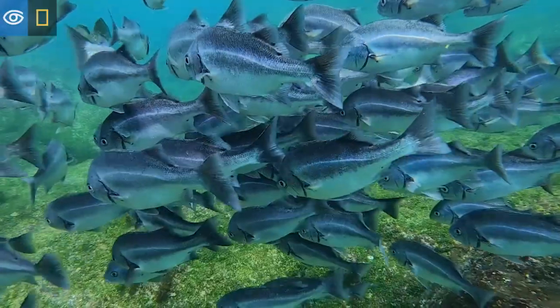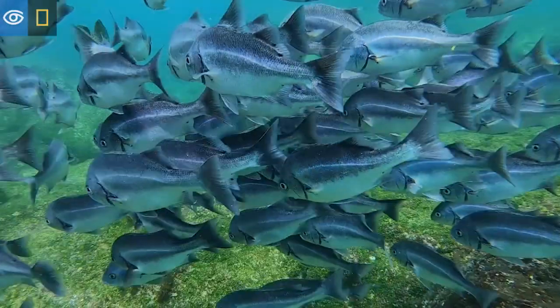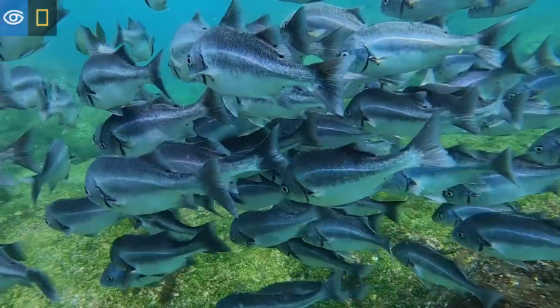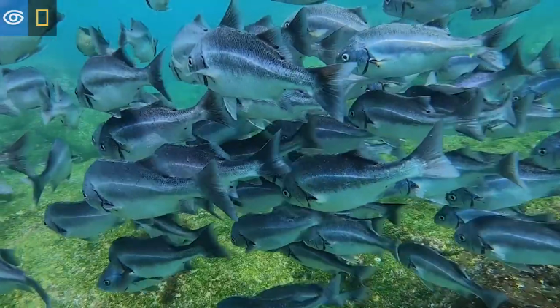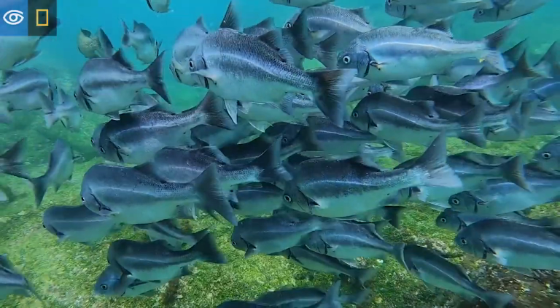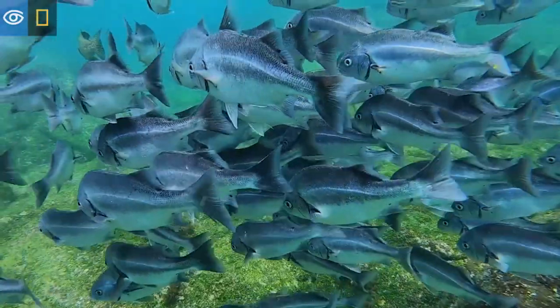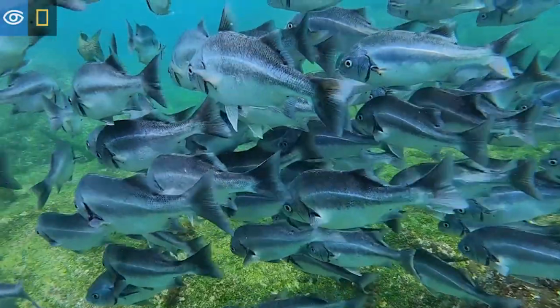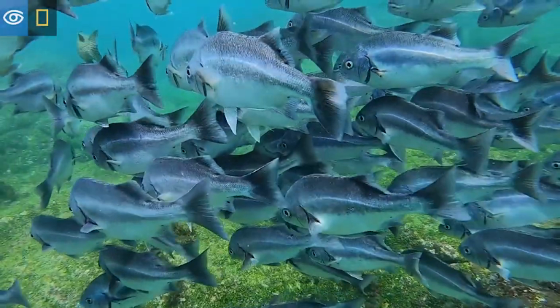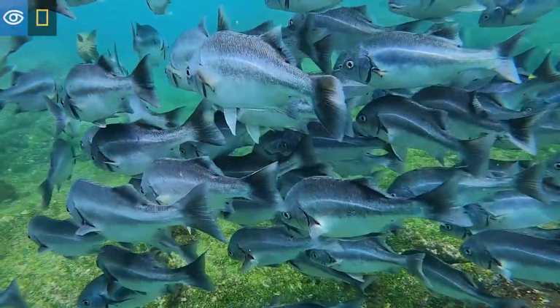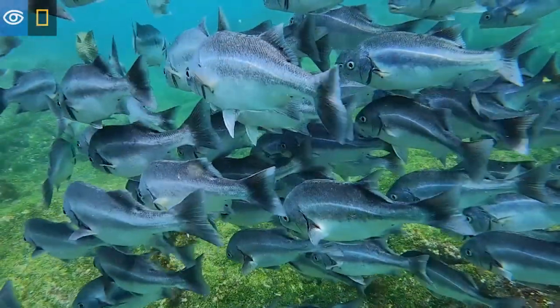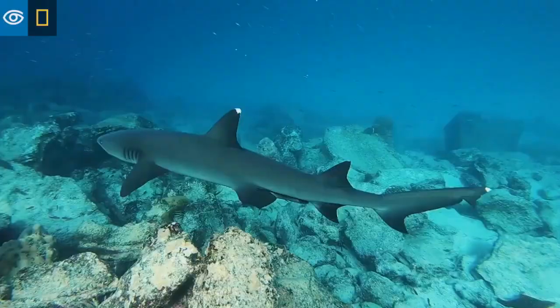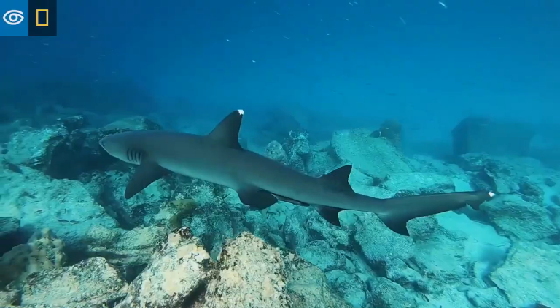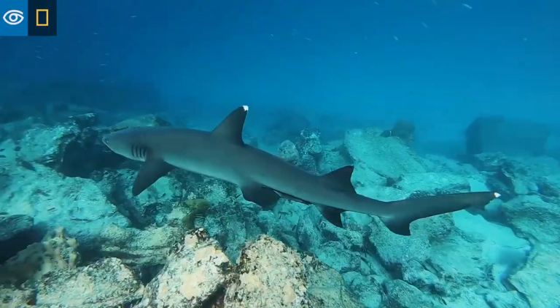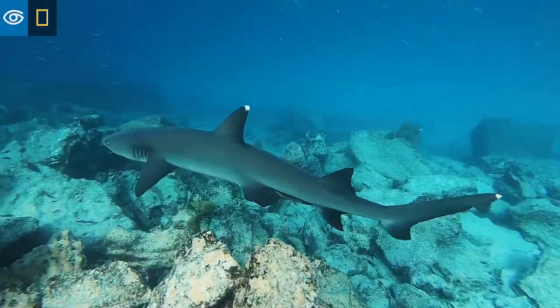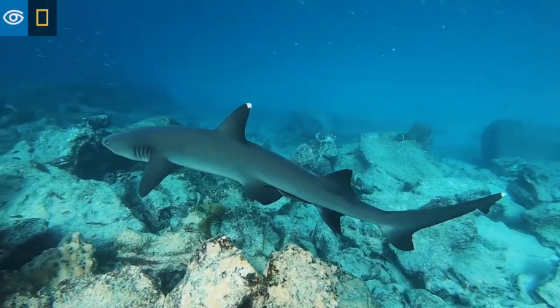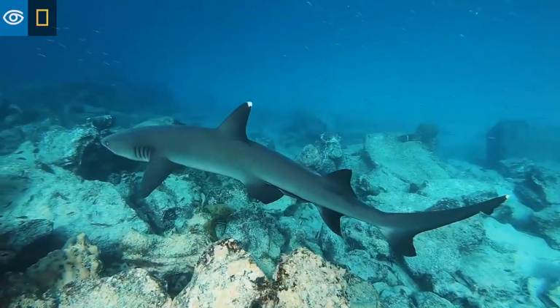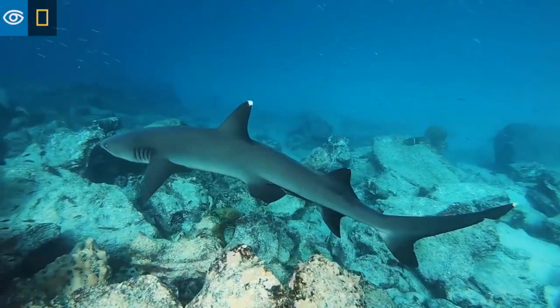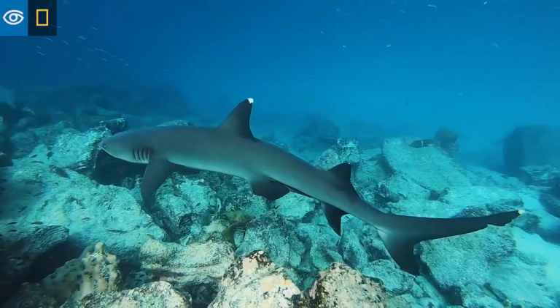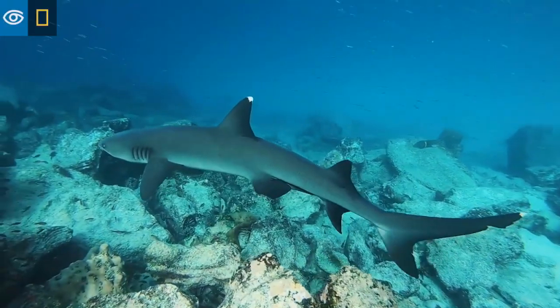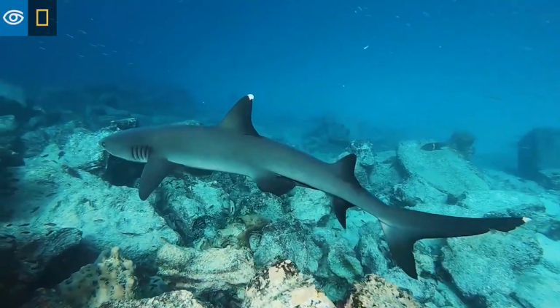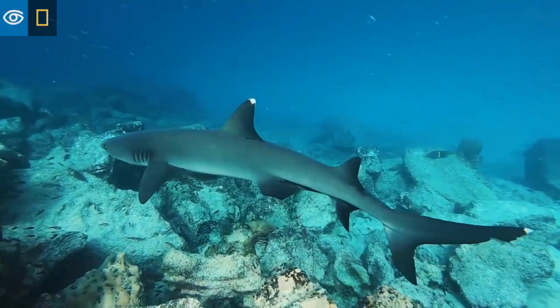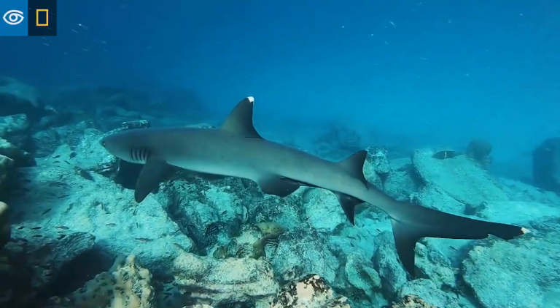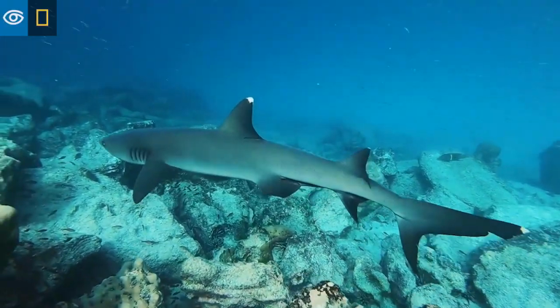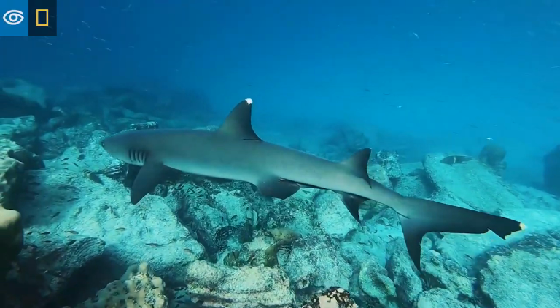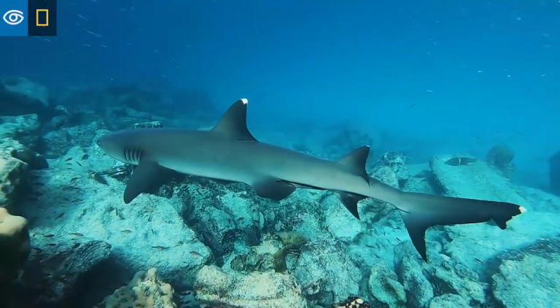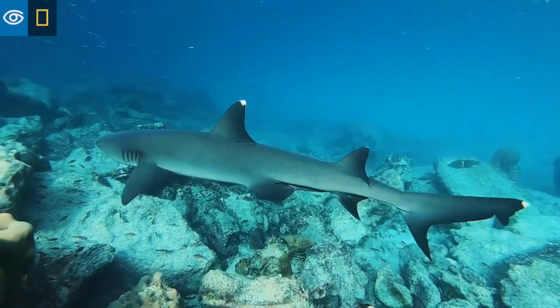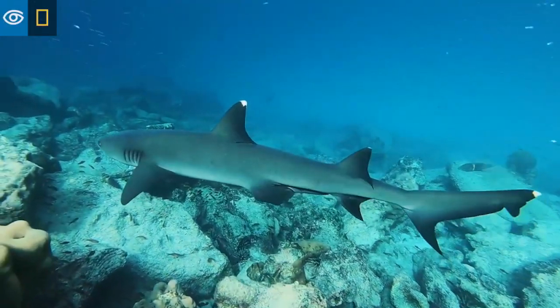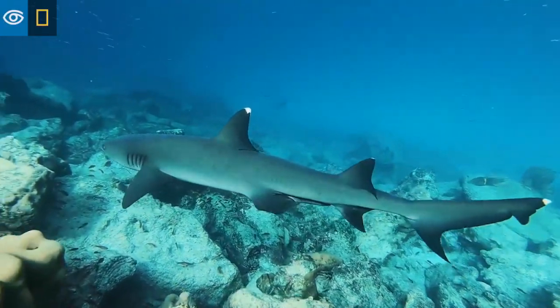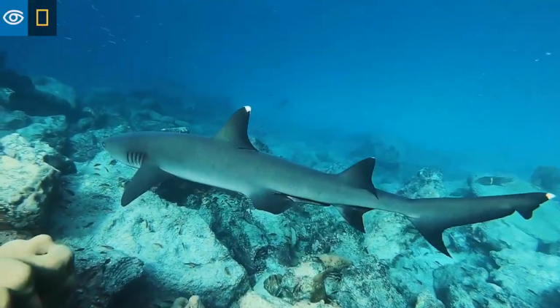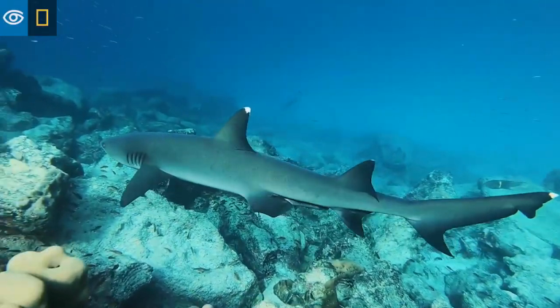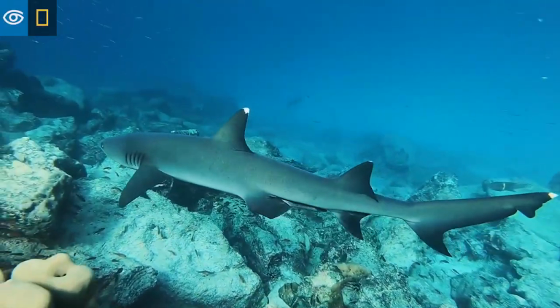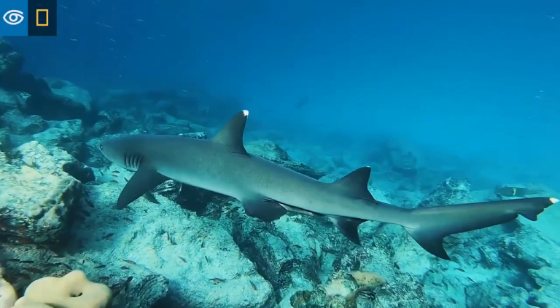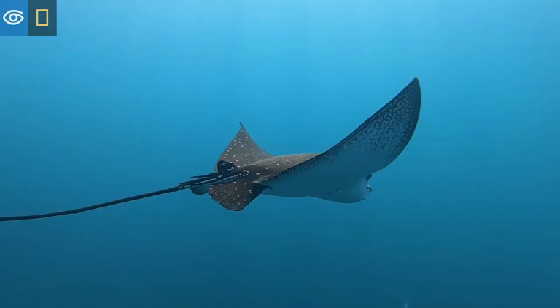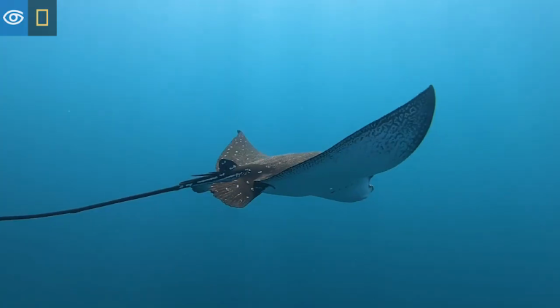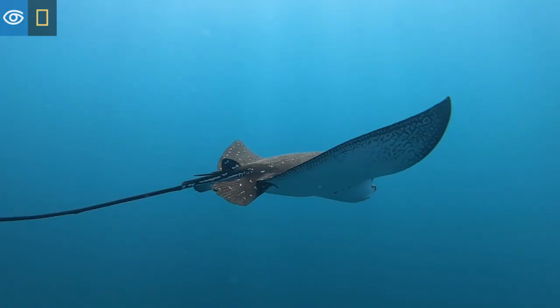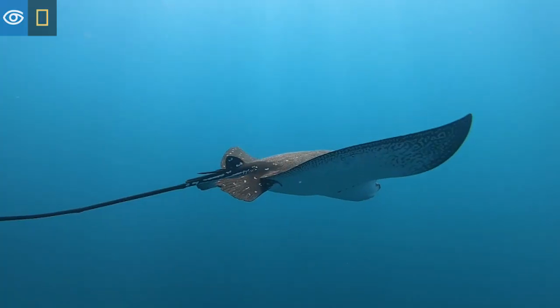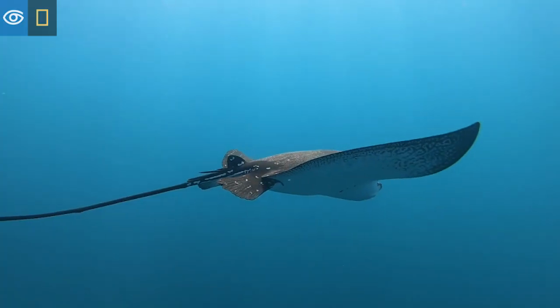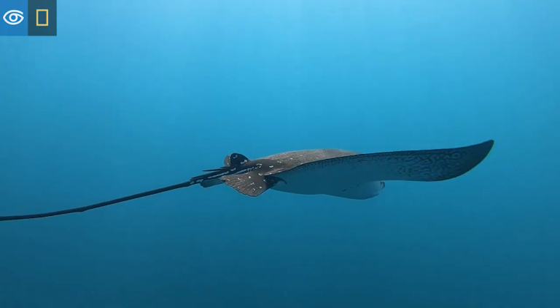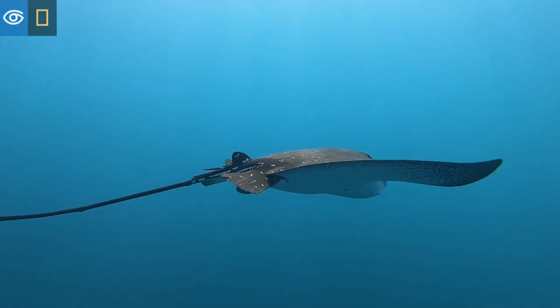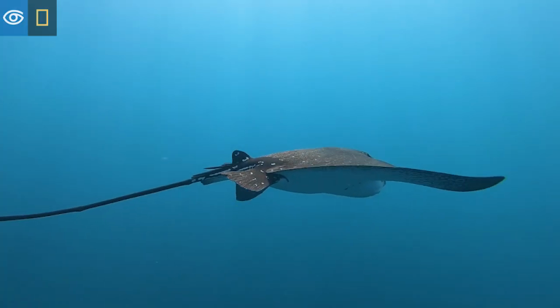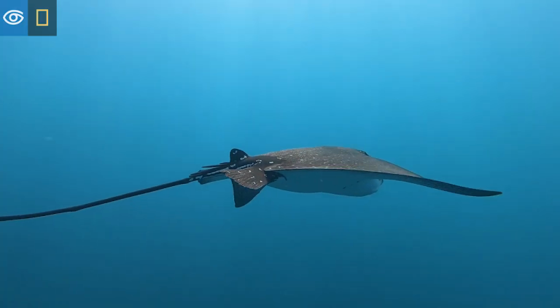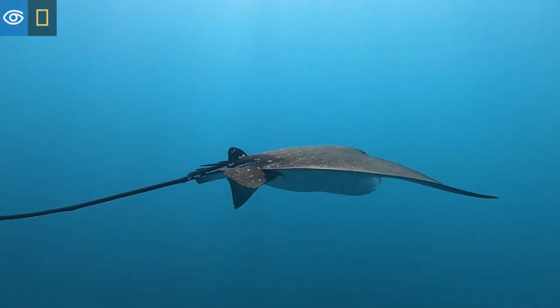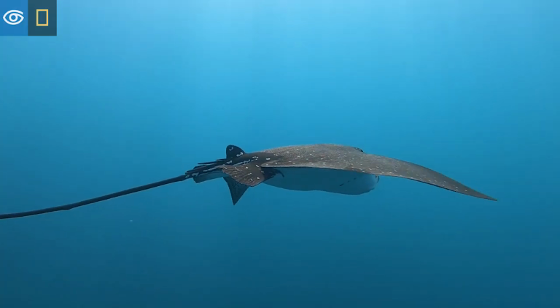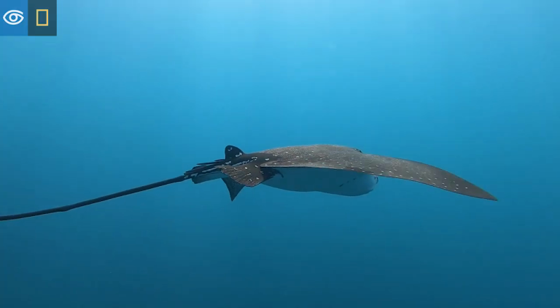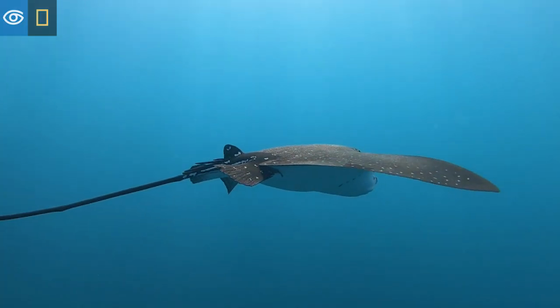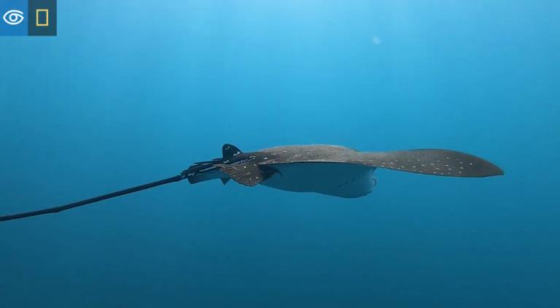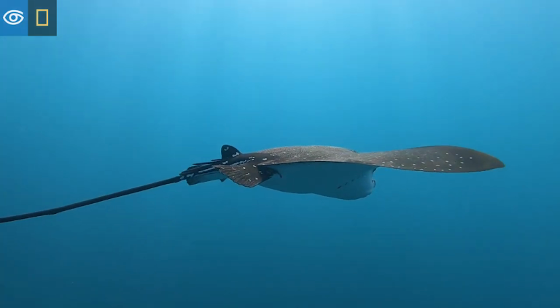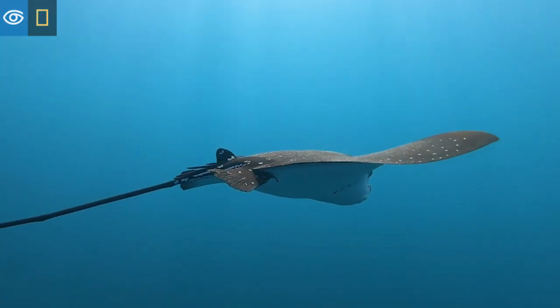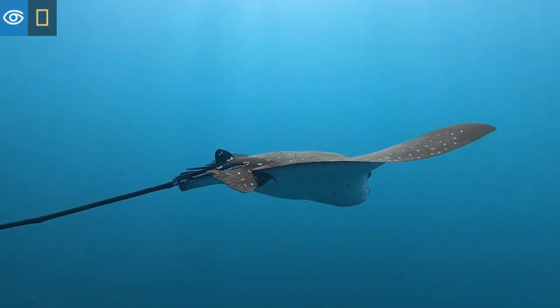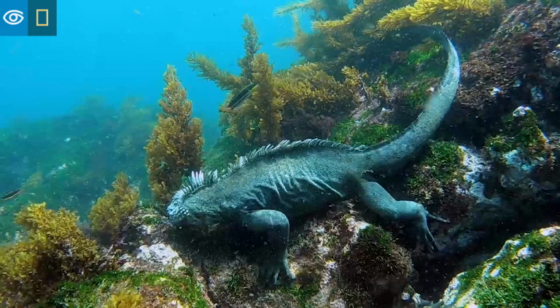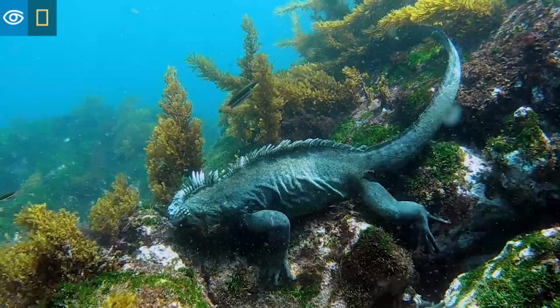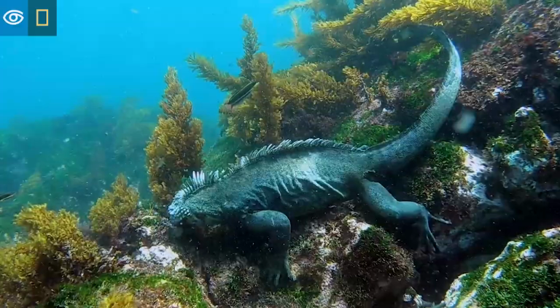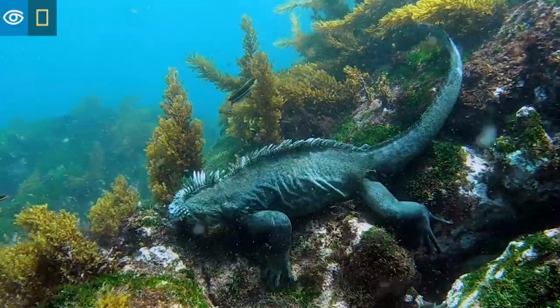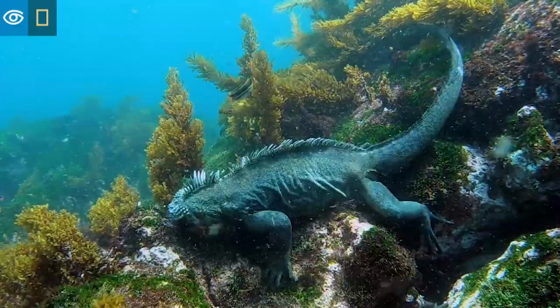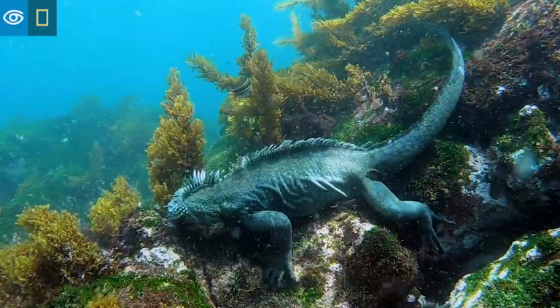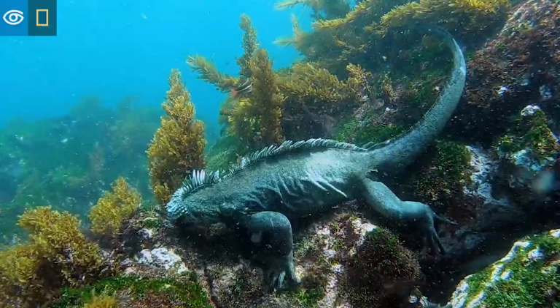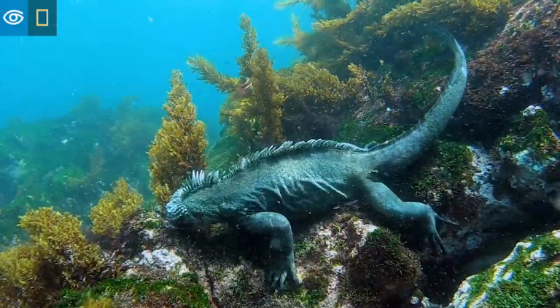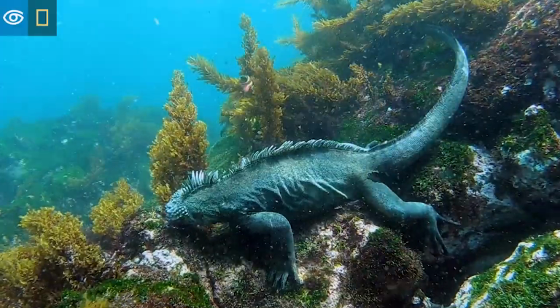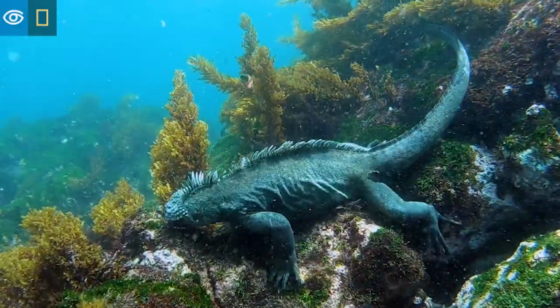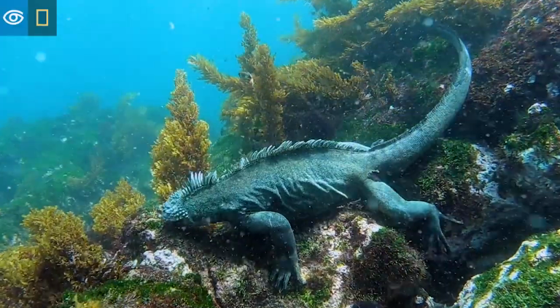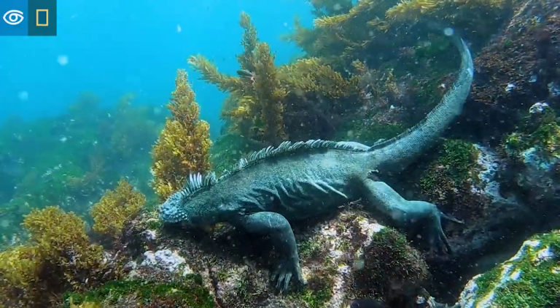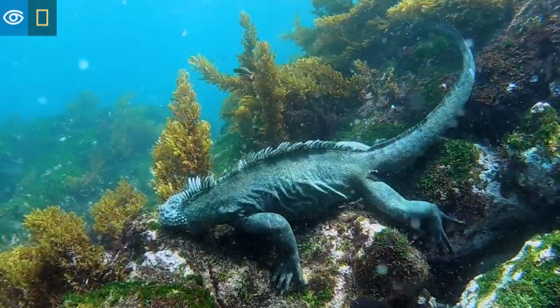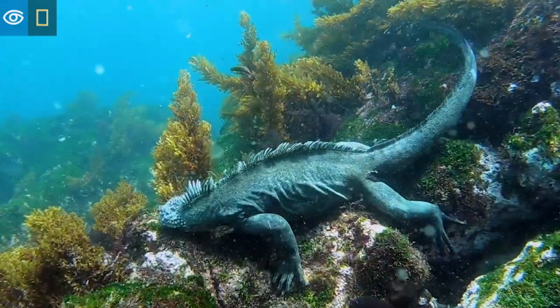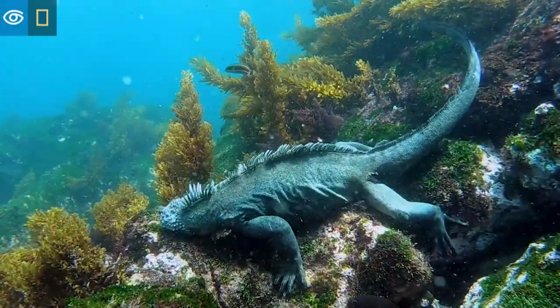The tropical but cold waters of the Galapagos Islands are the only place where marine iguanas can be found.